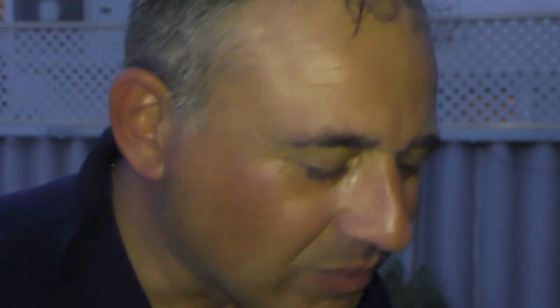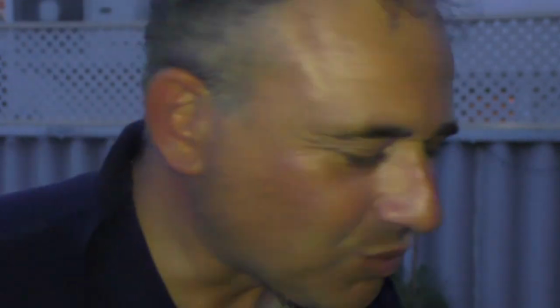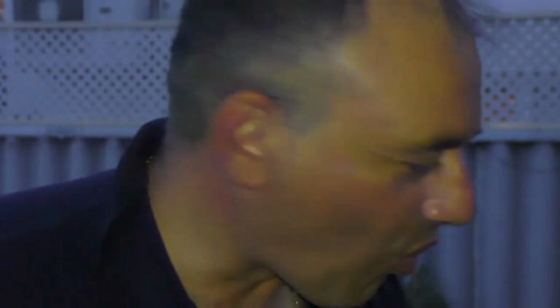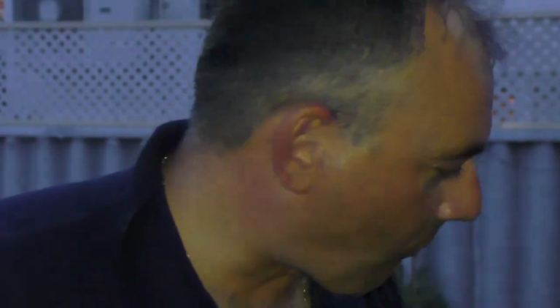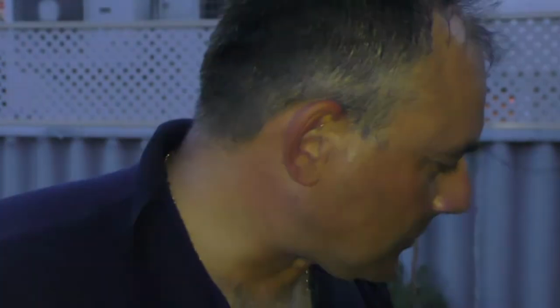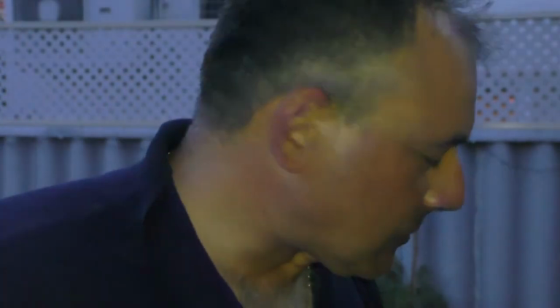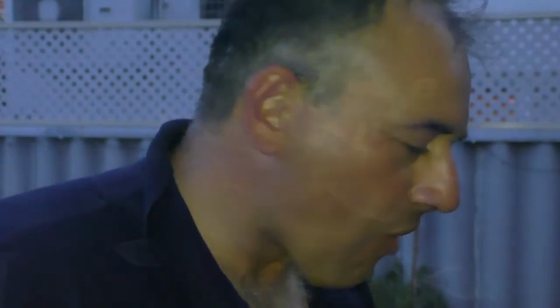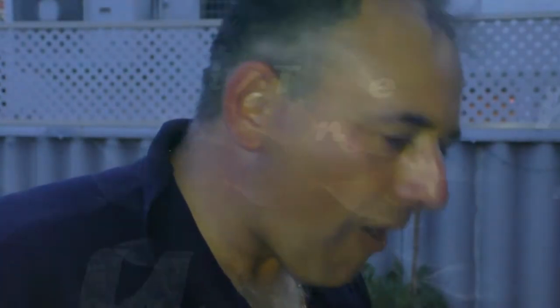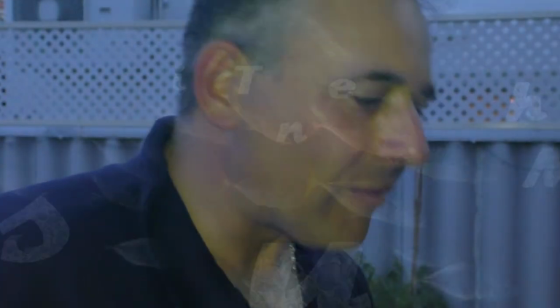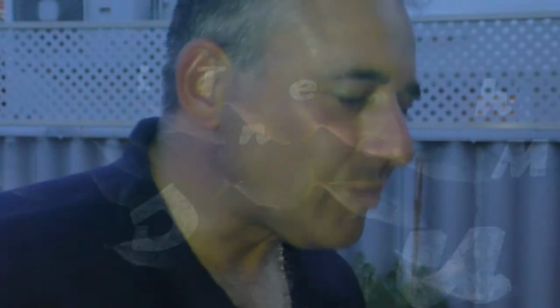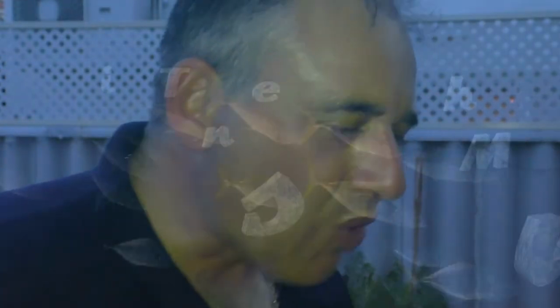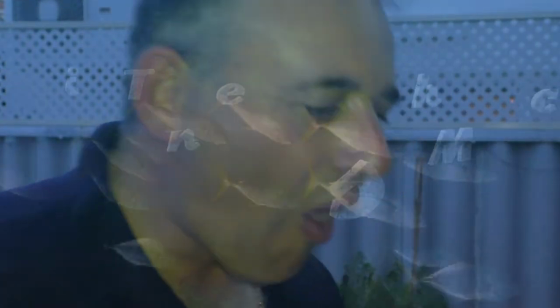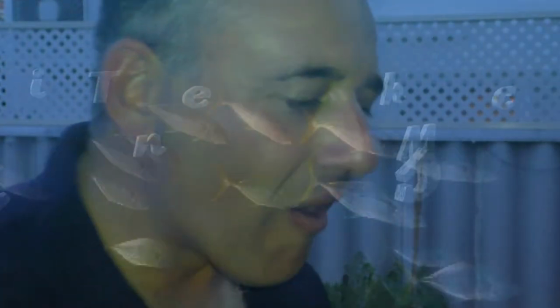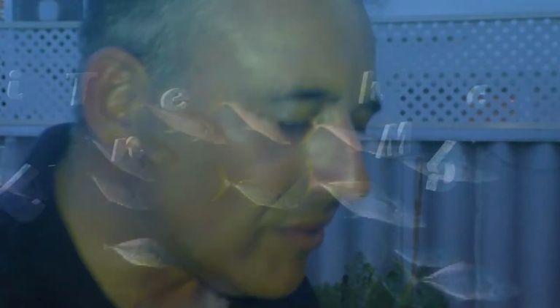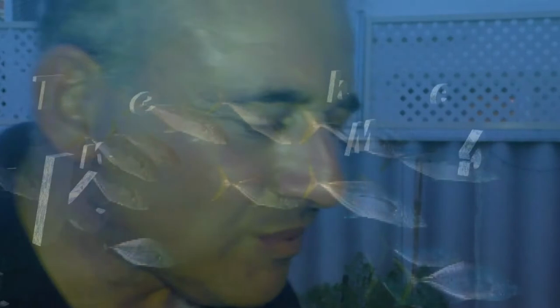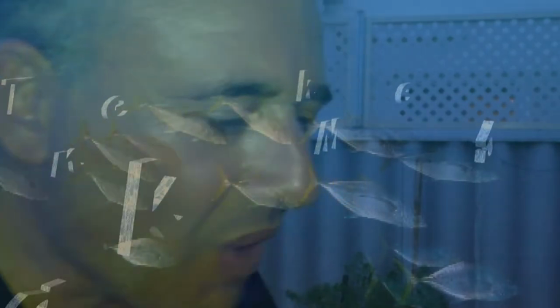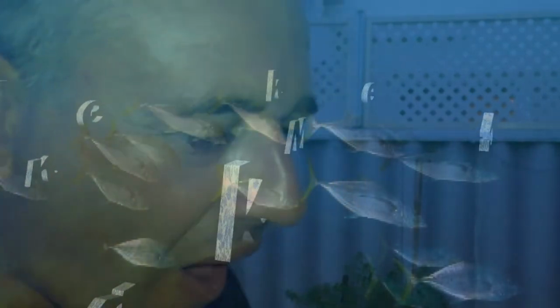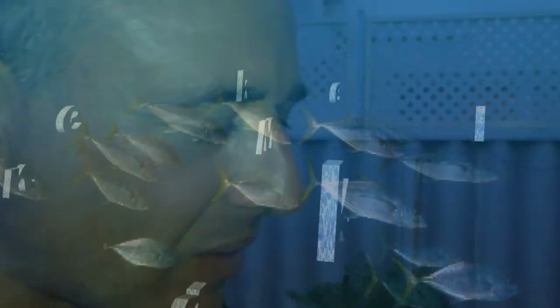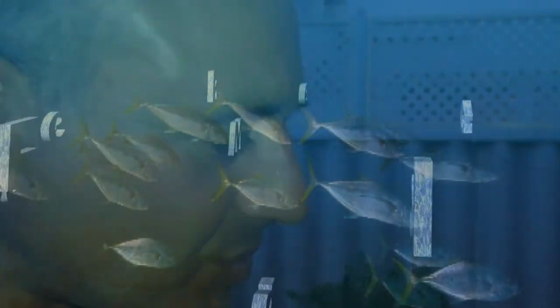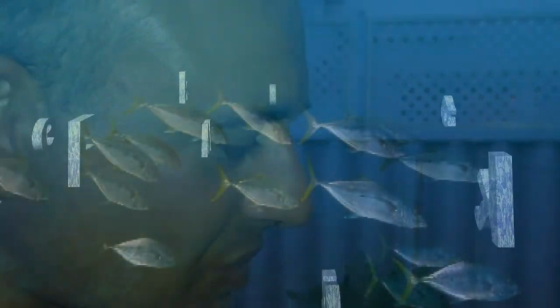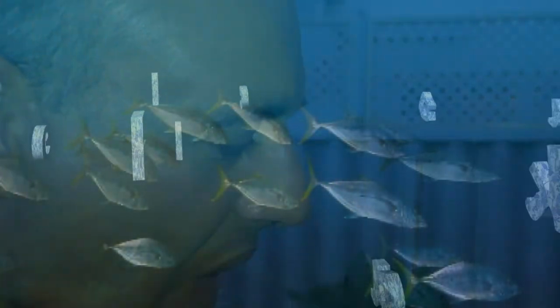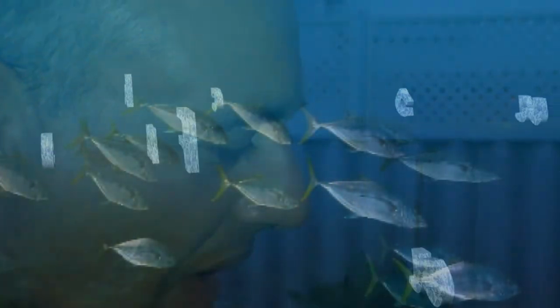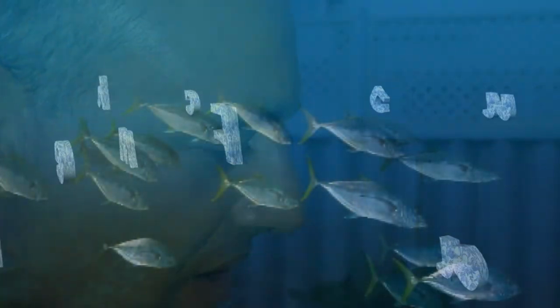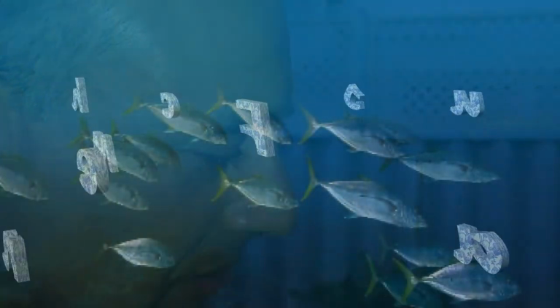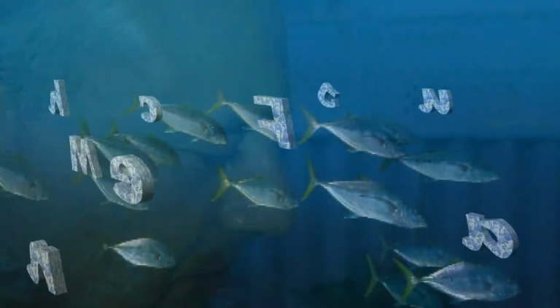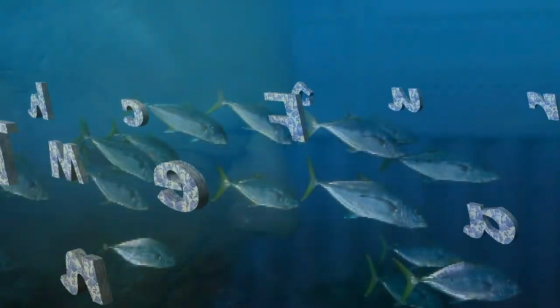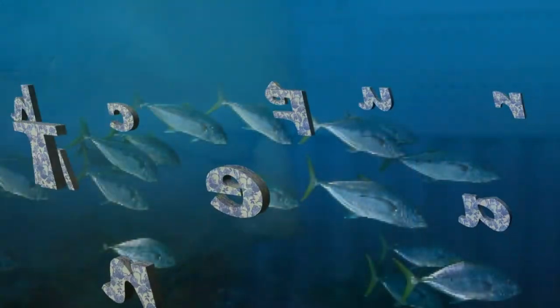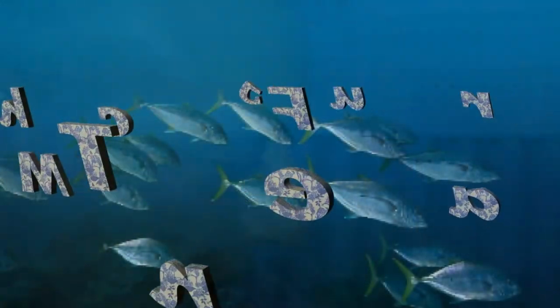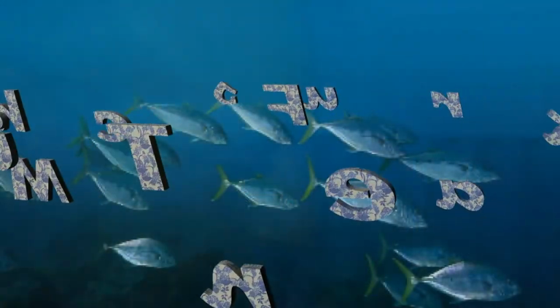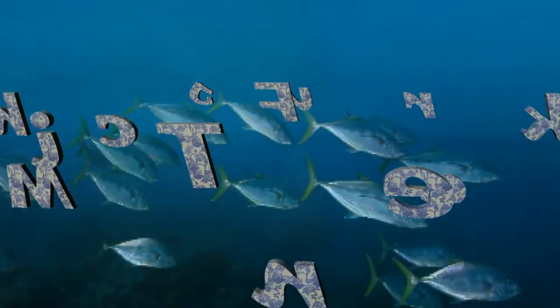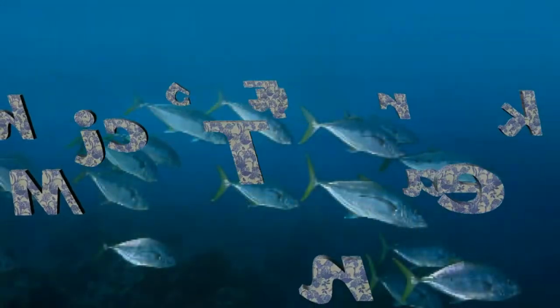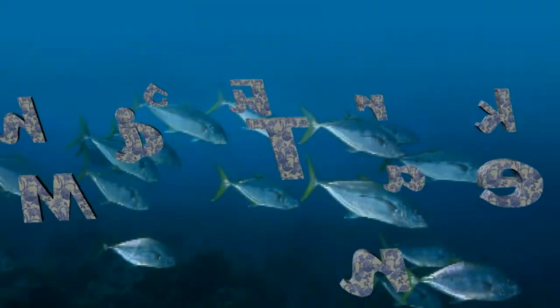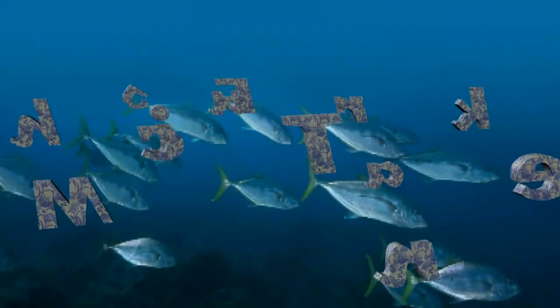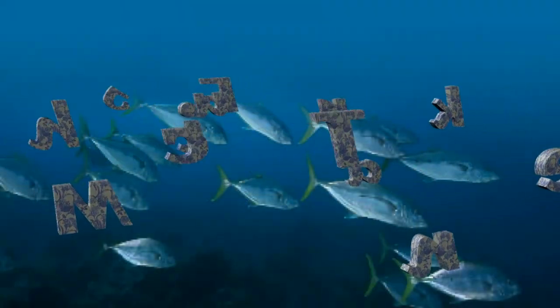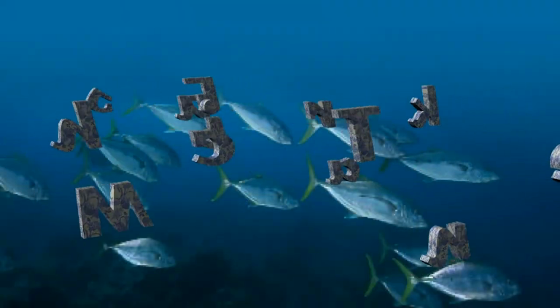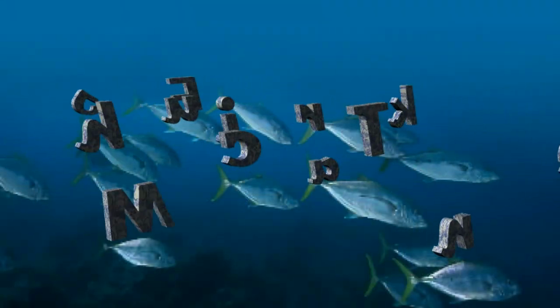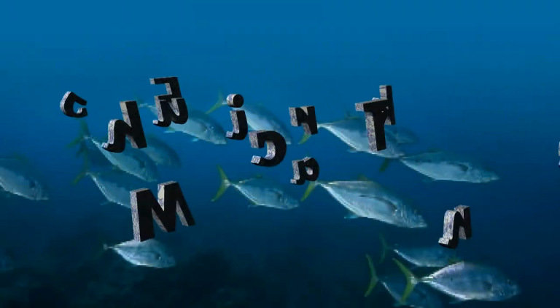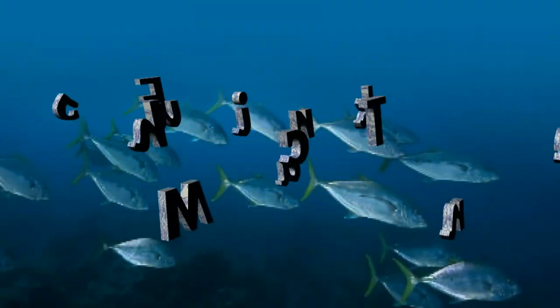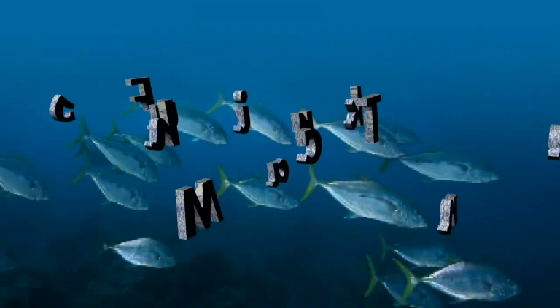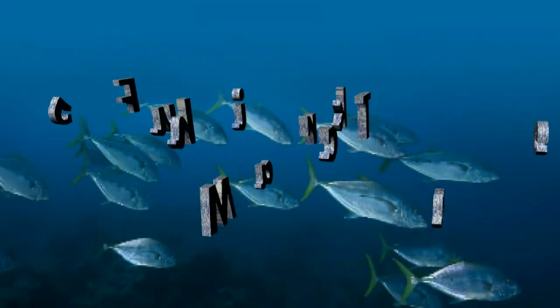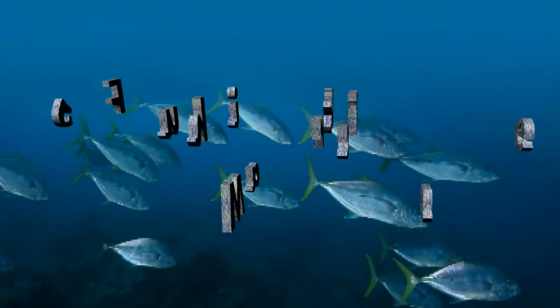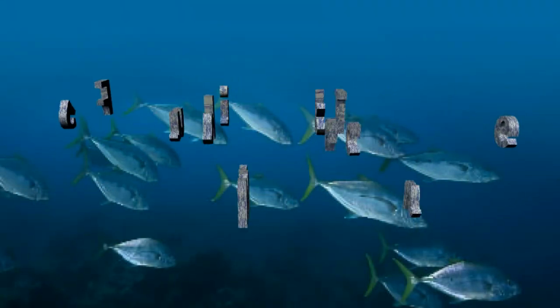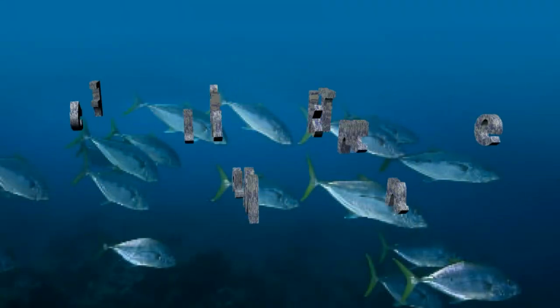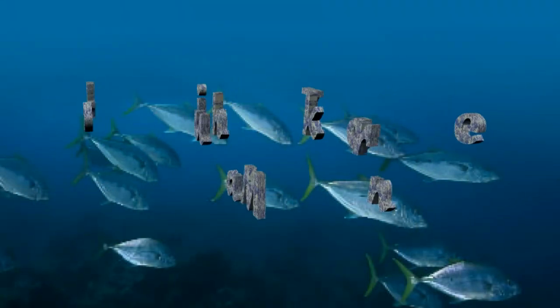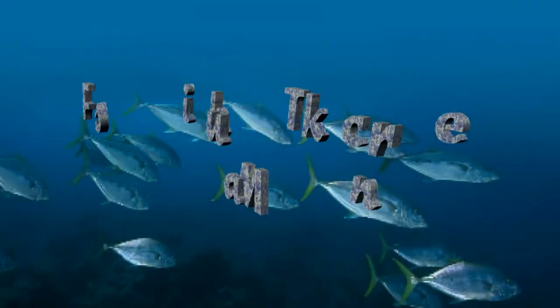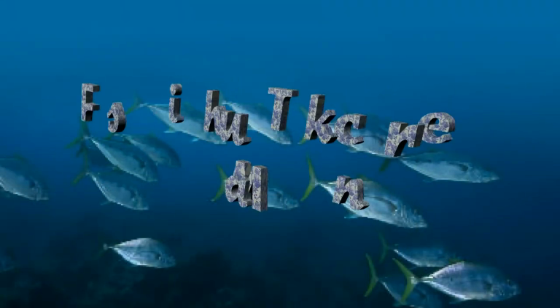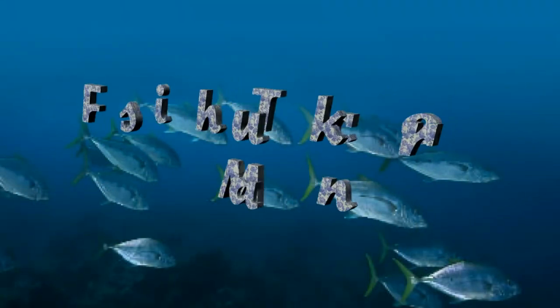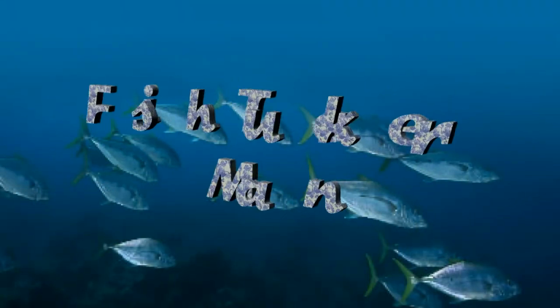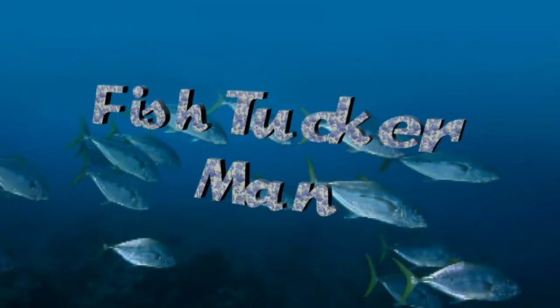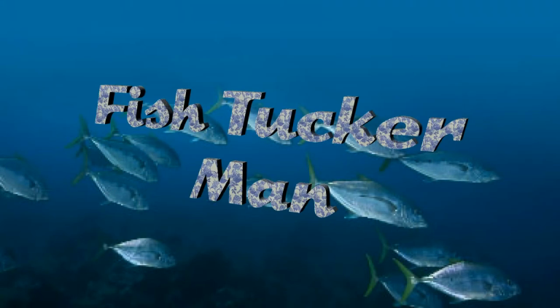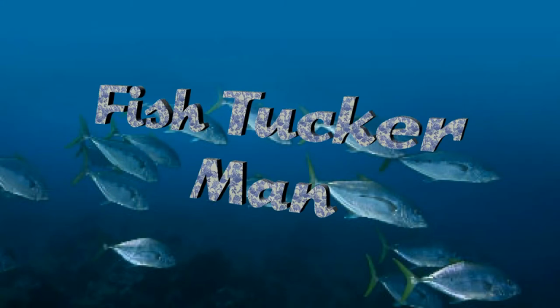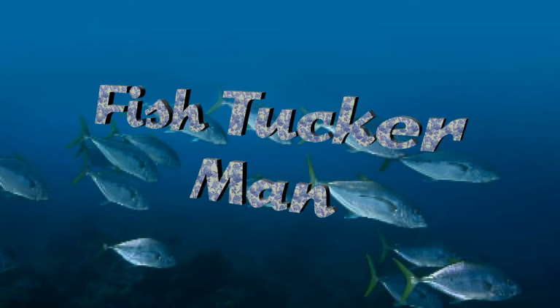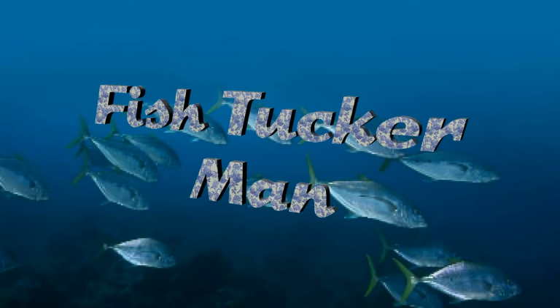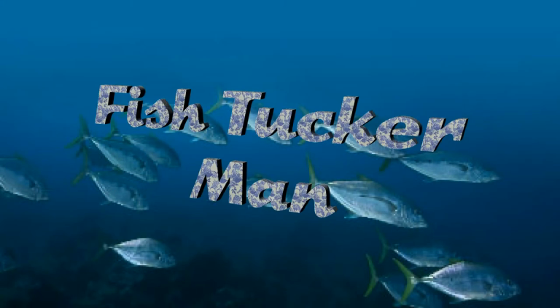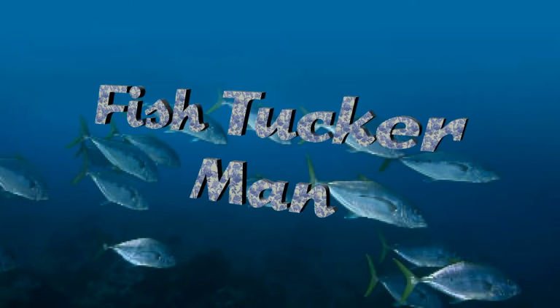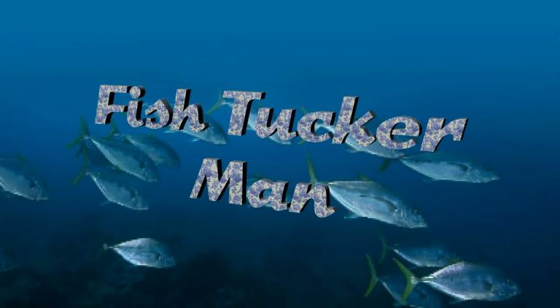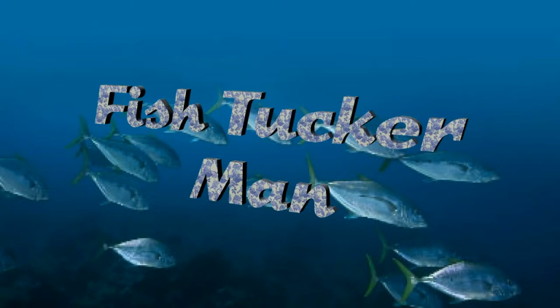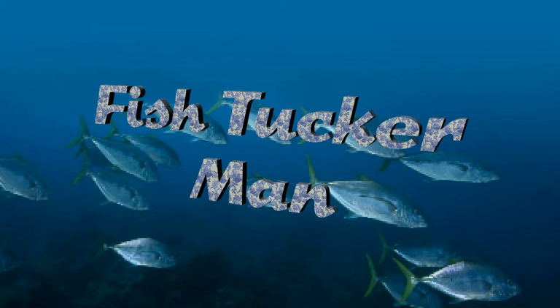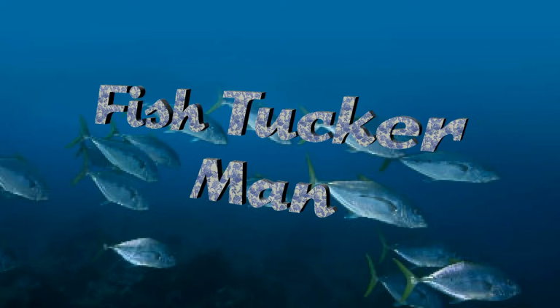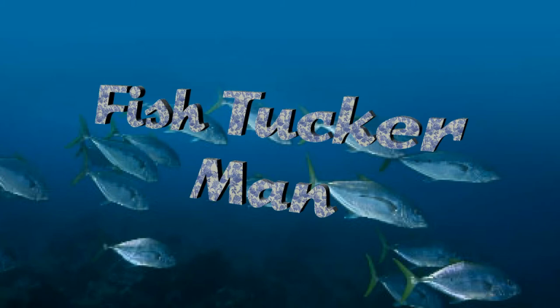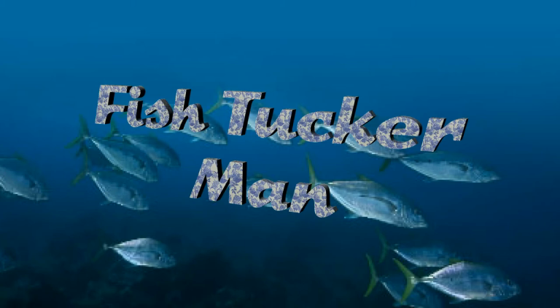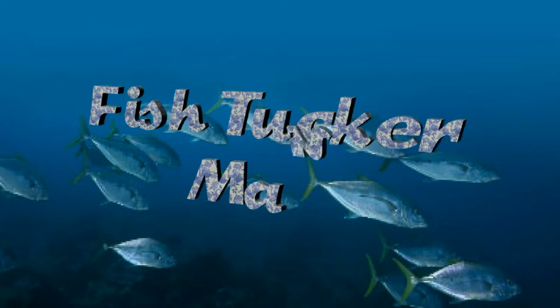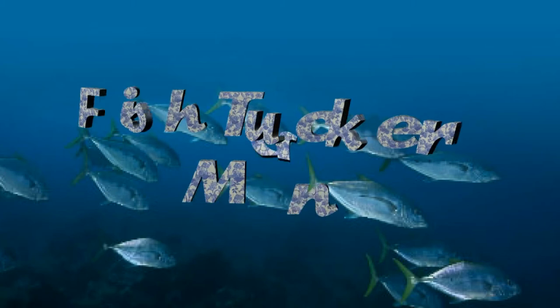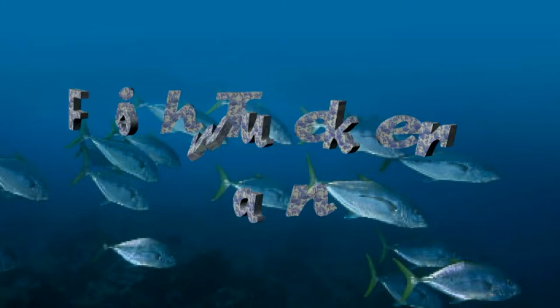Fish tucker man! Fish tucker, fish tucker, the fish tucker man.